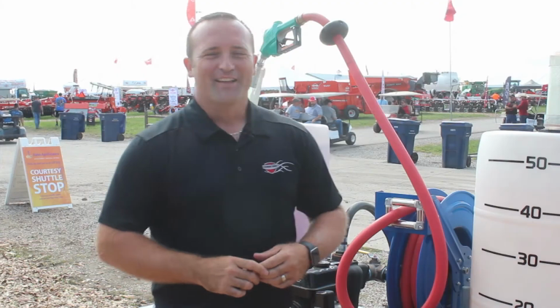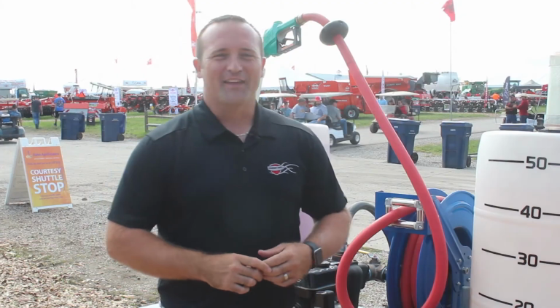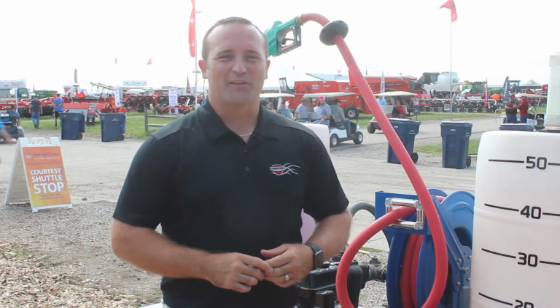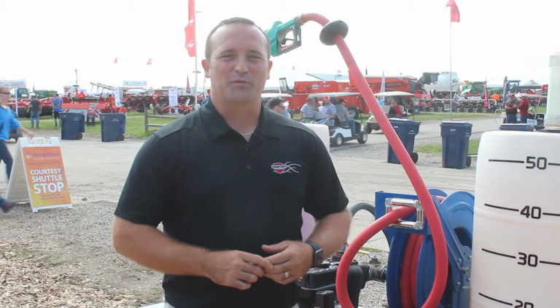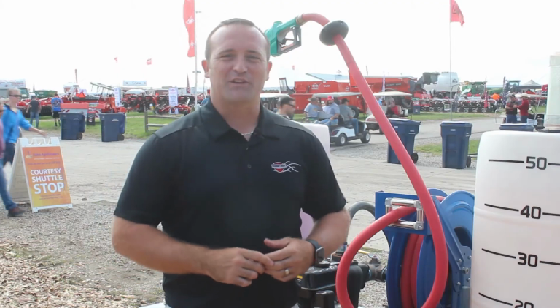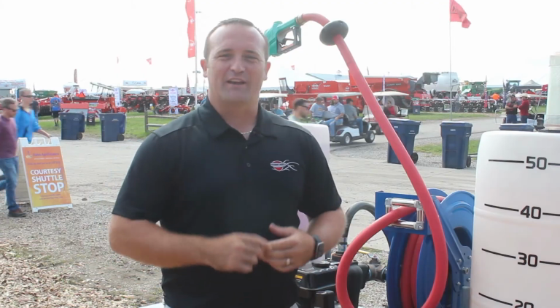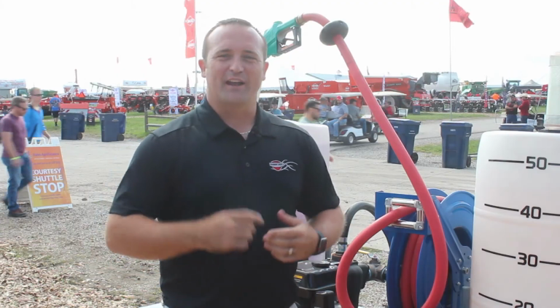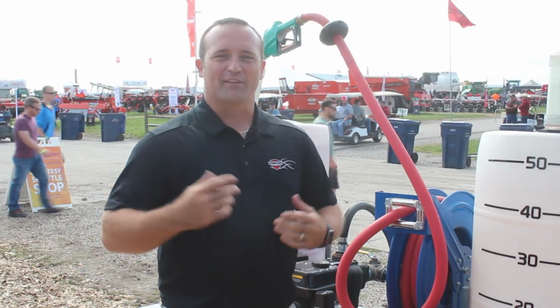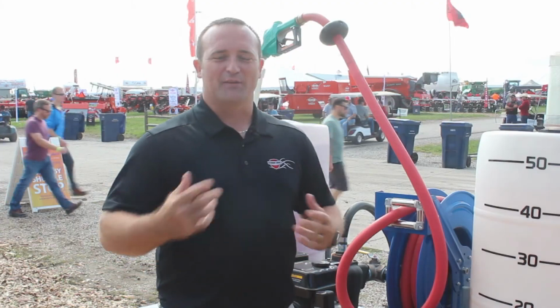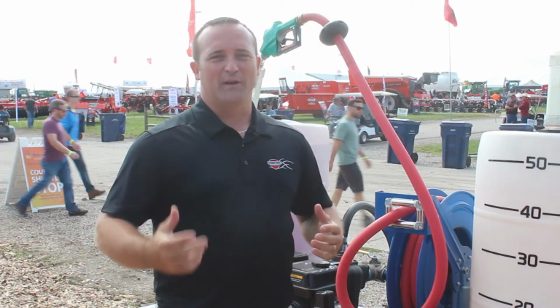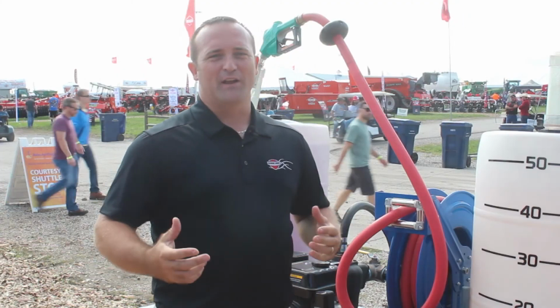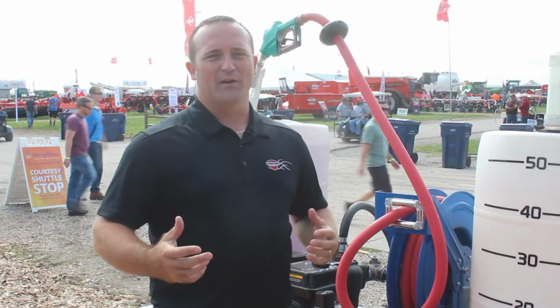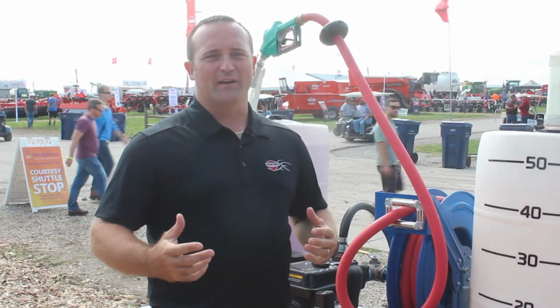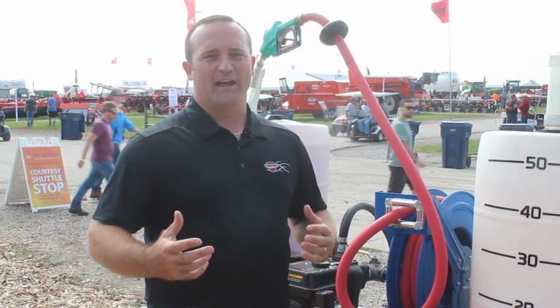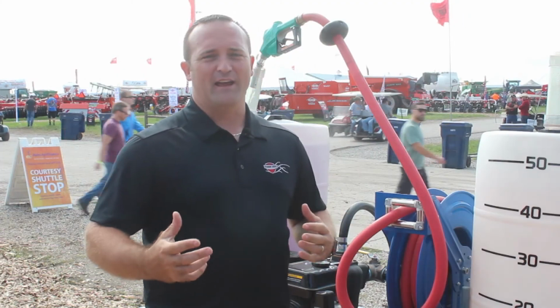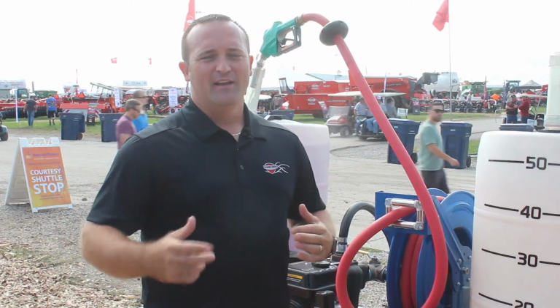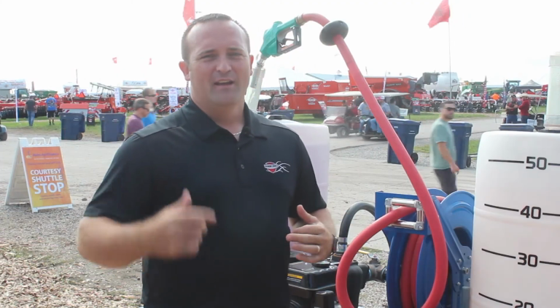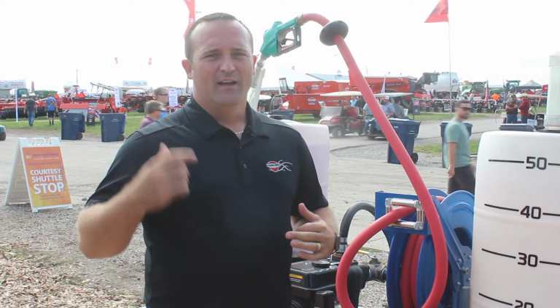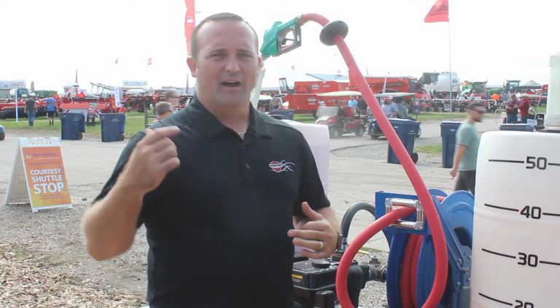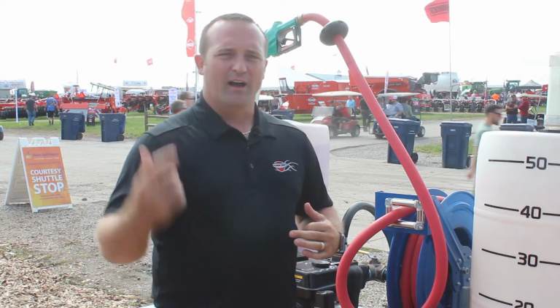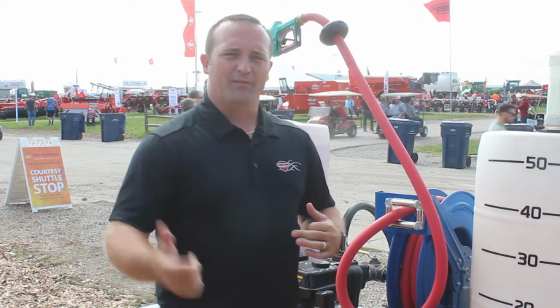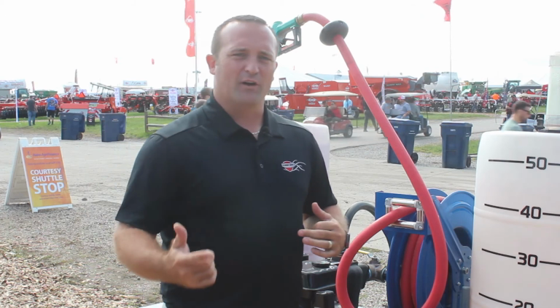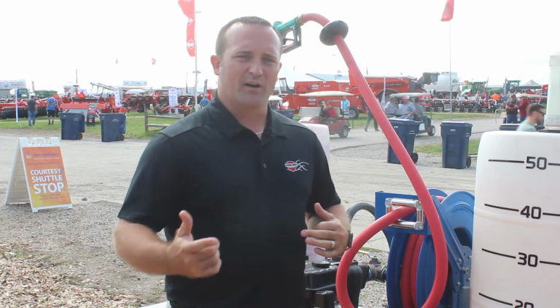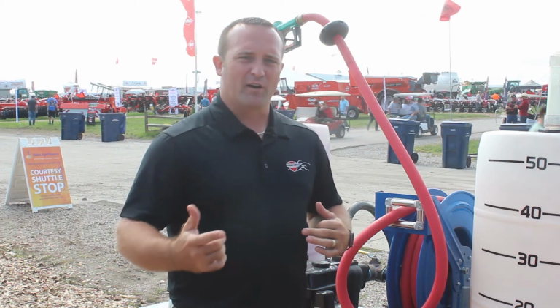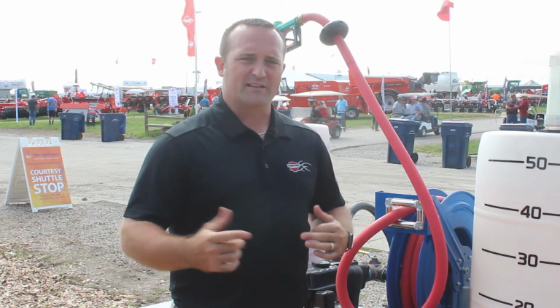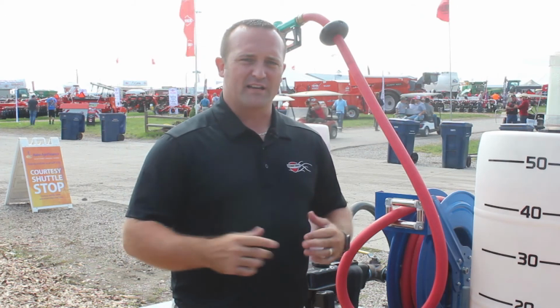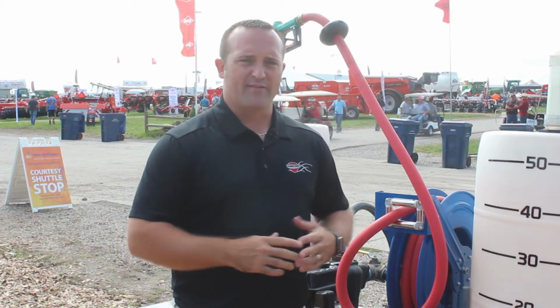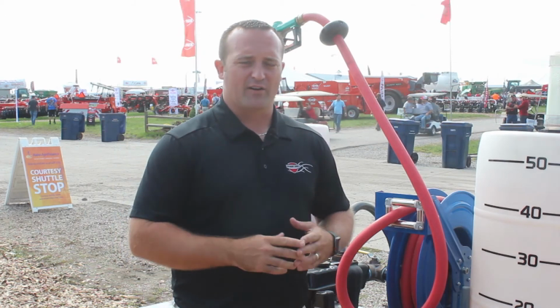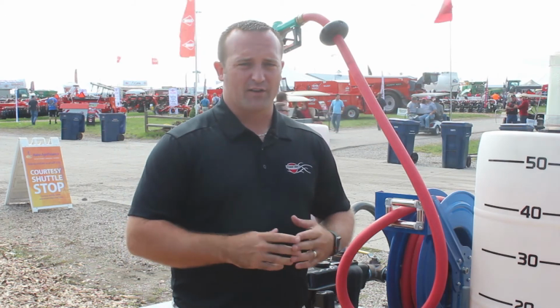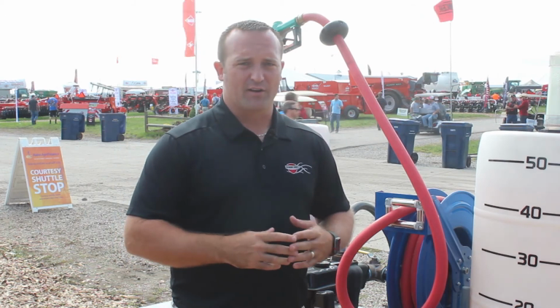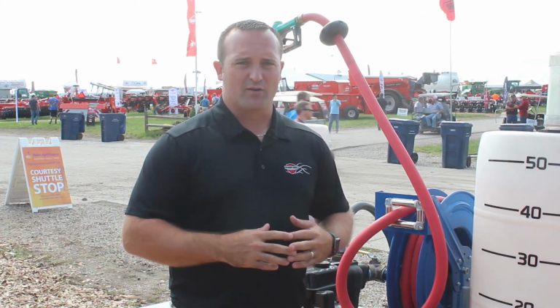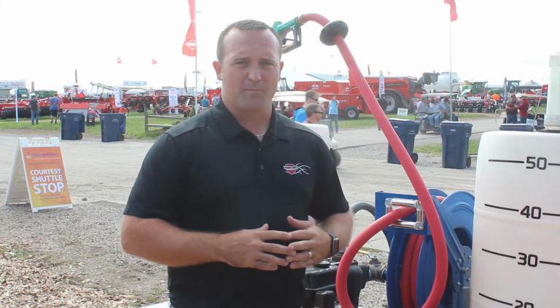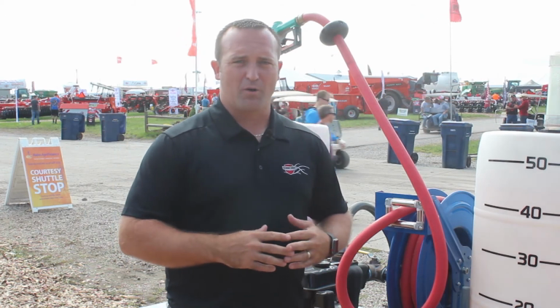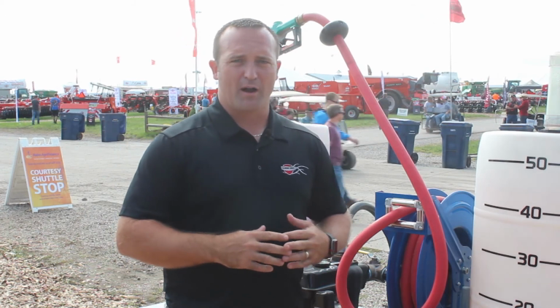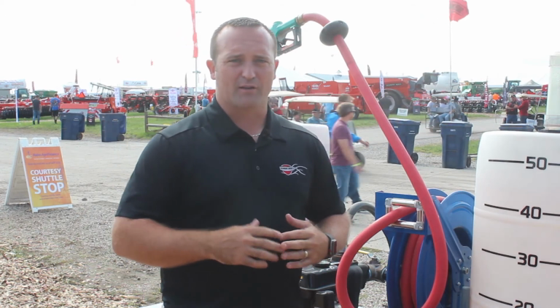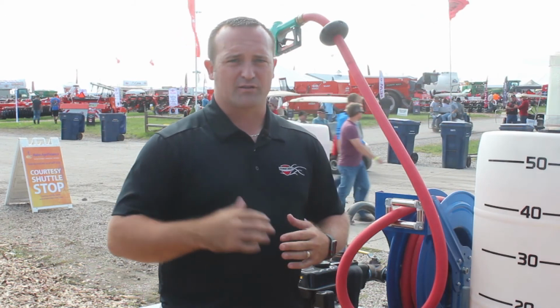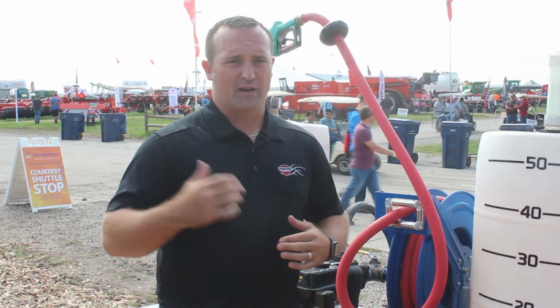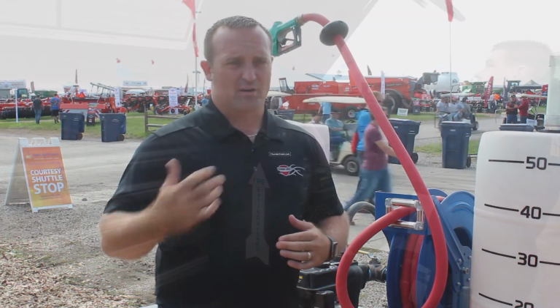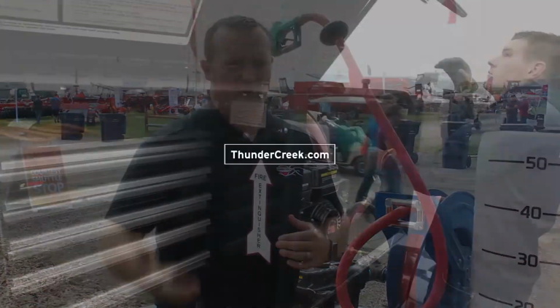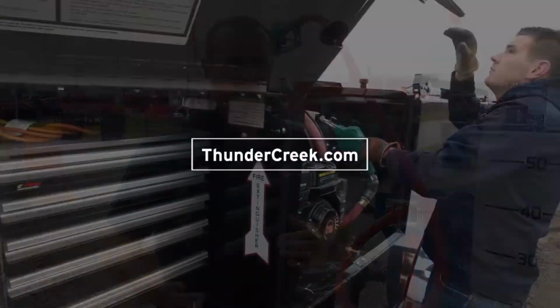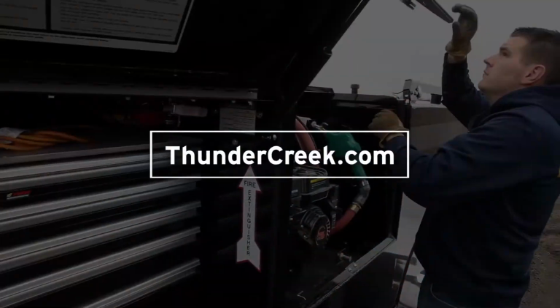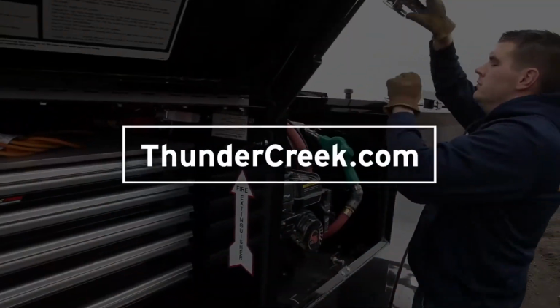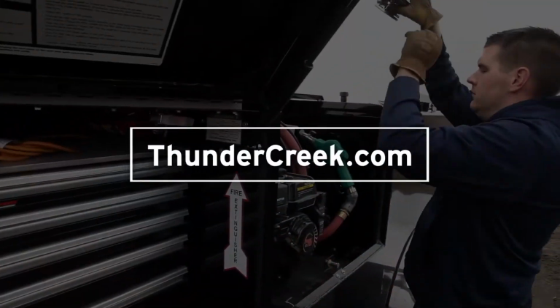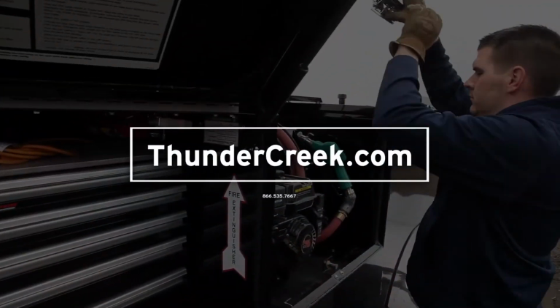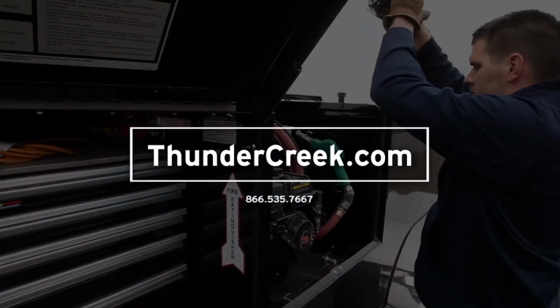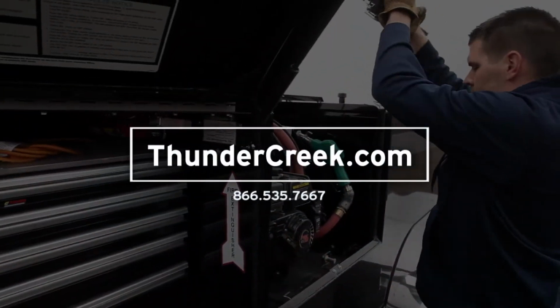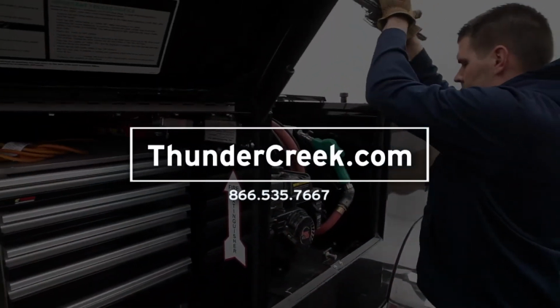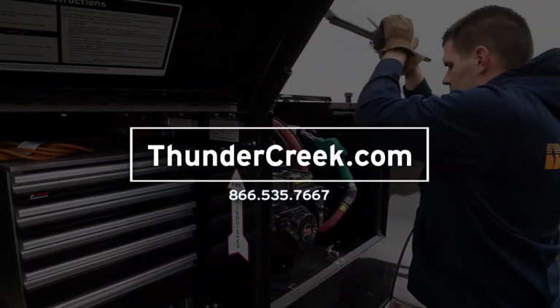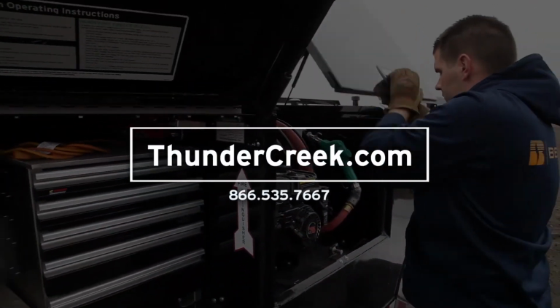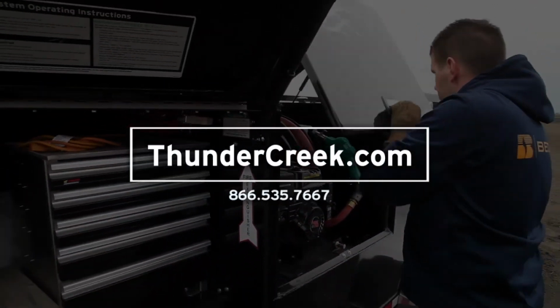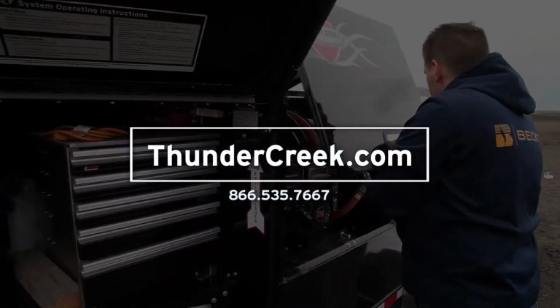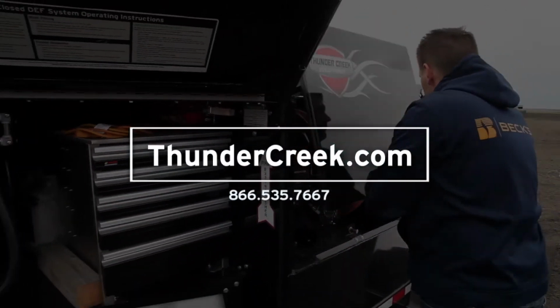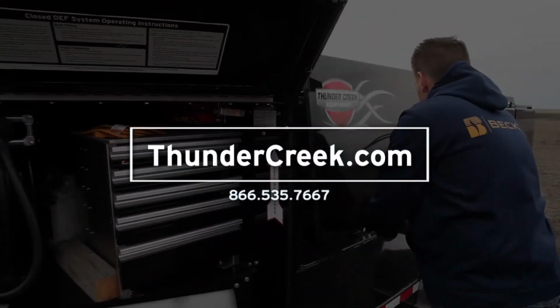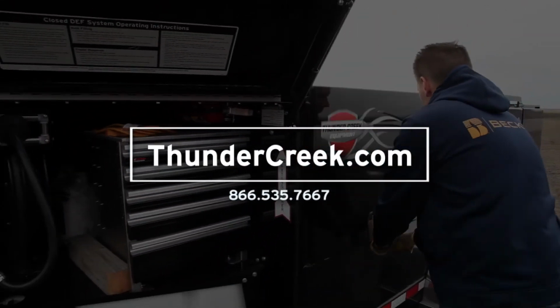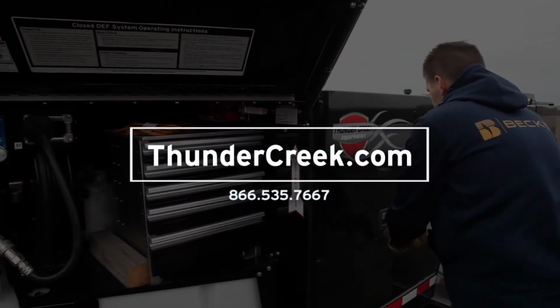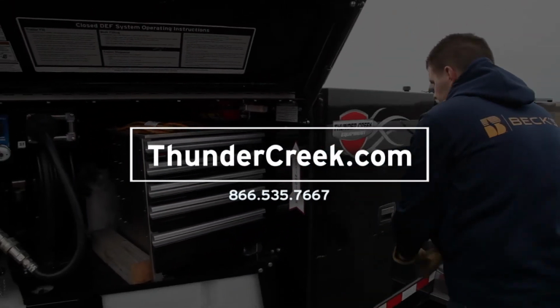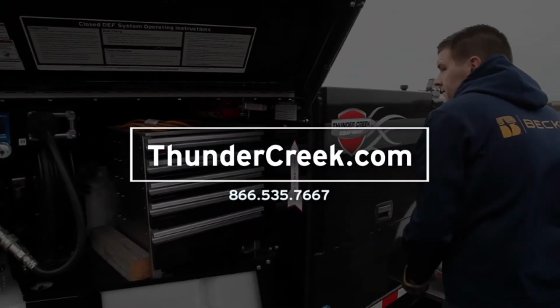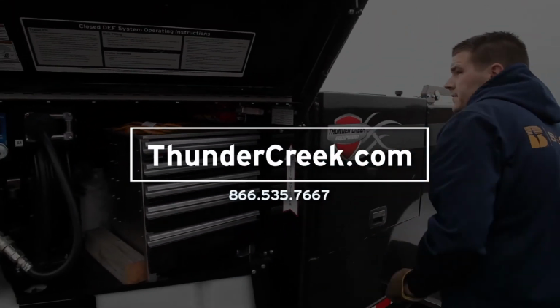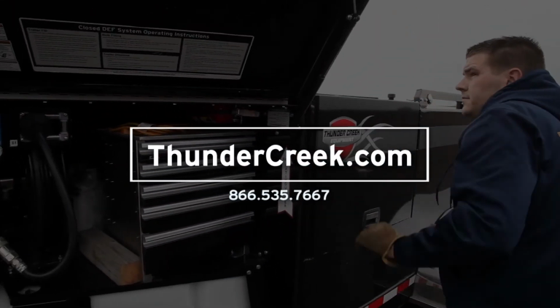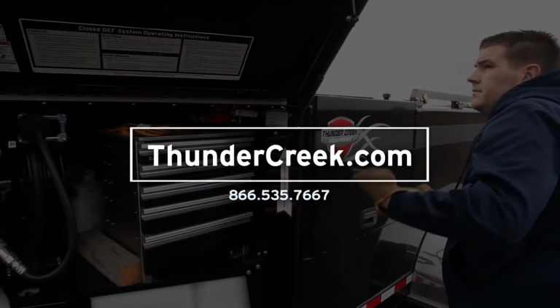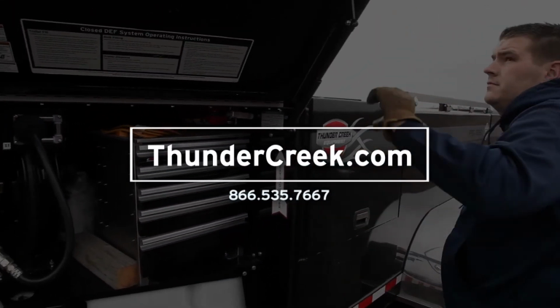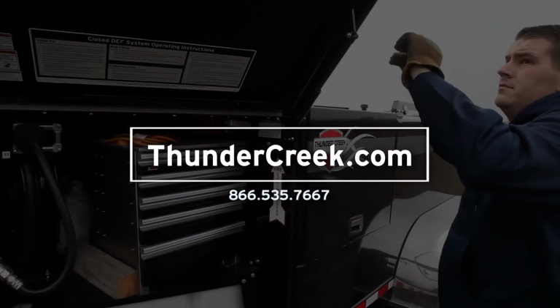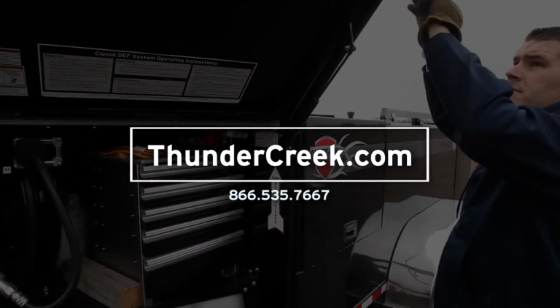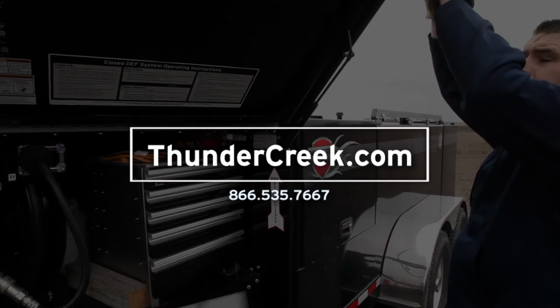Thanks for checking out this video today. If you're interested in any of our Thunder Creek products — Thunder Creek Fuel Trailers — check us out on our website or give us a call.